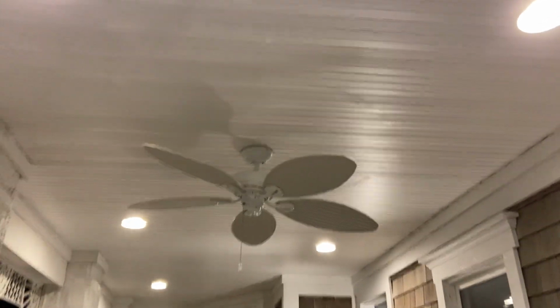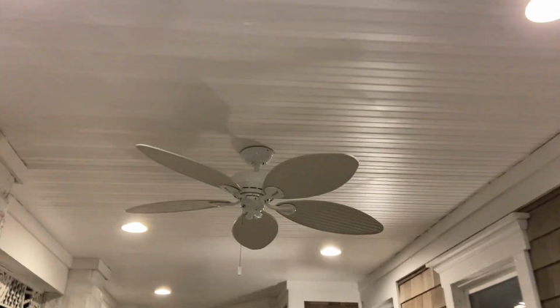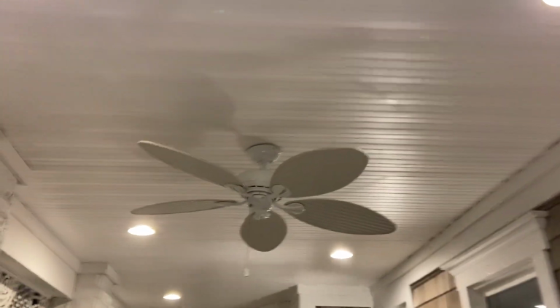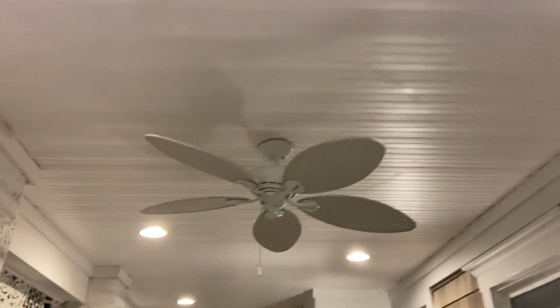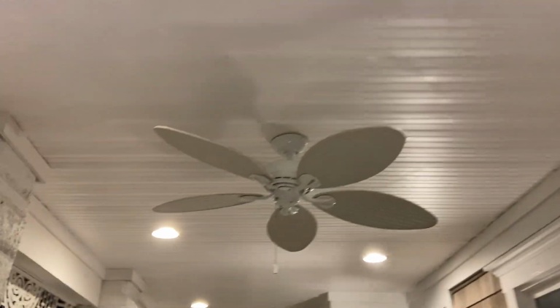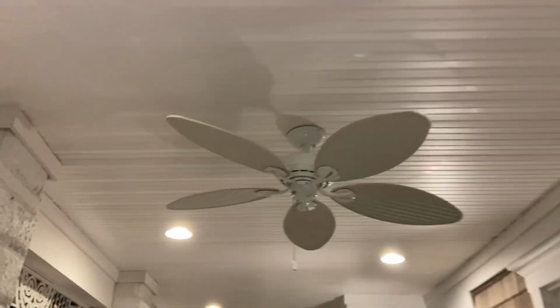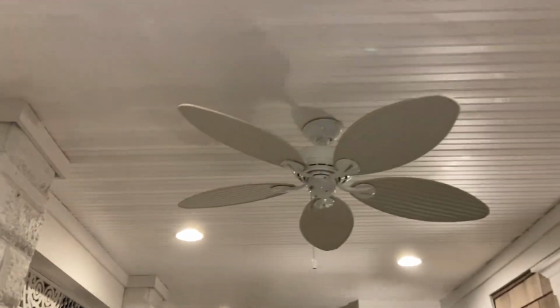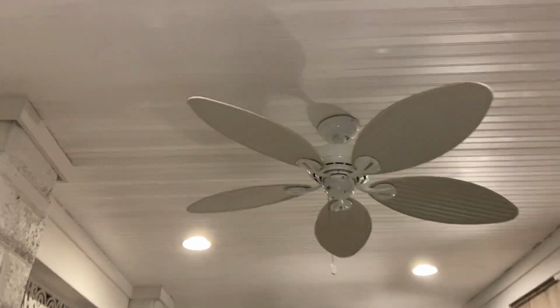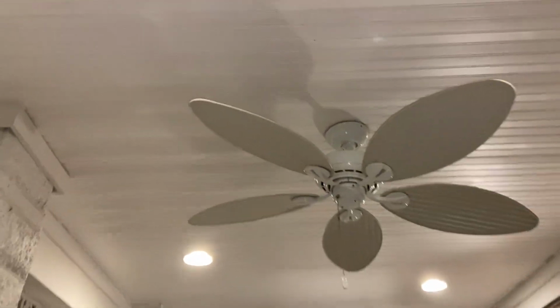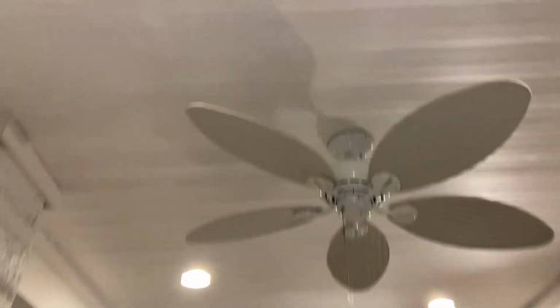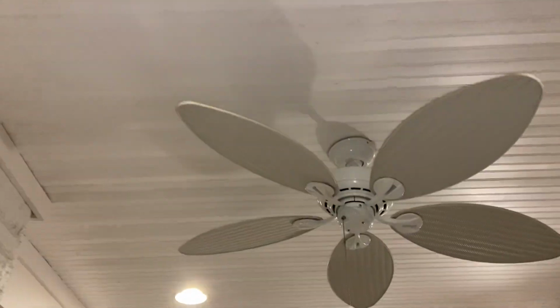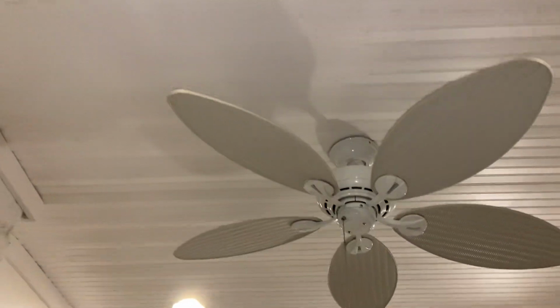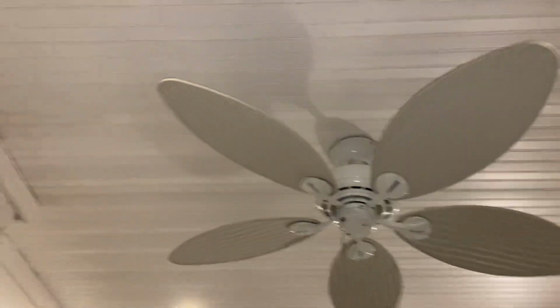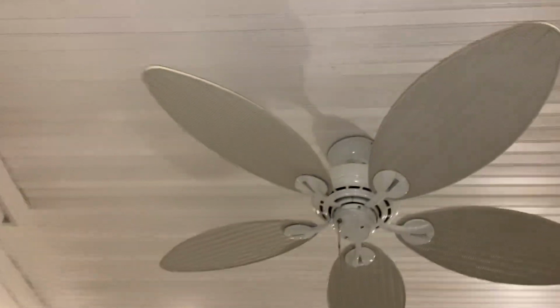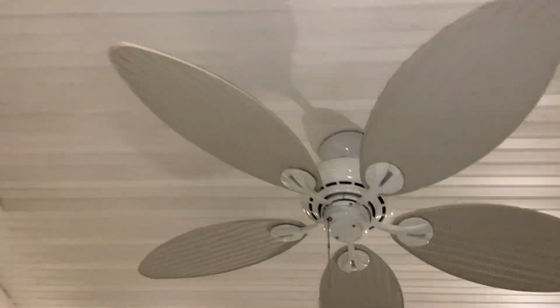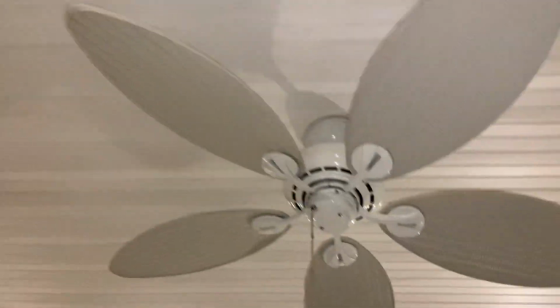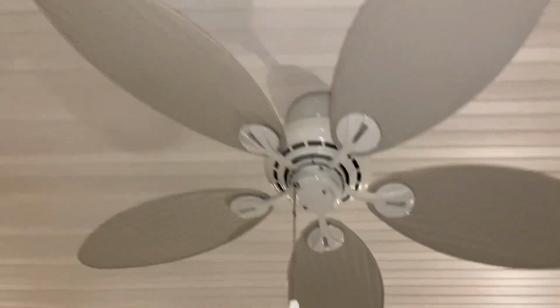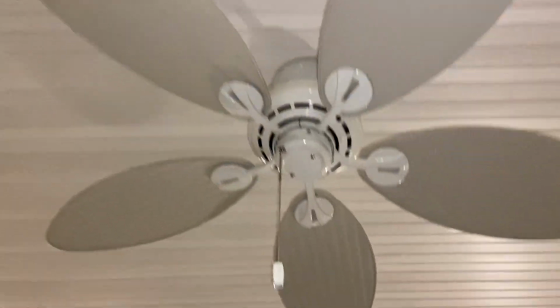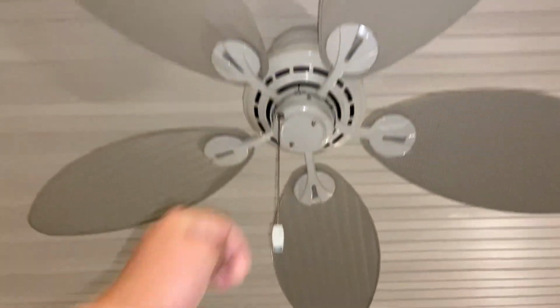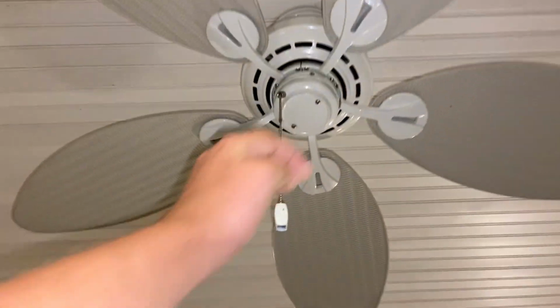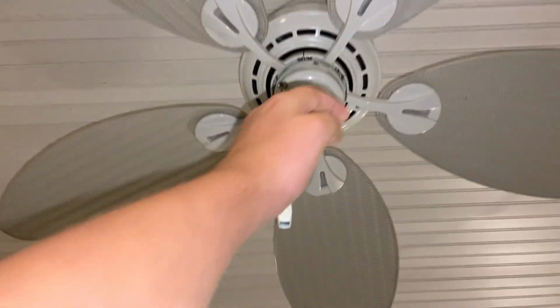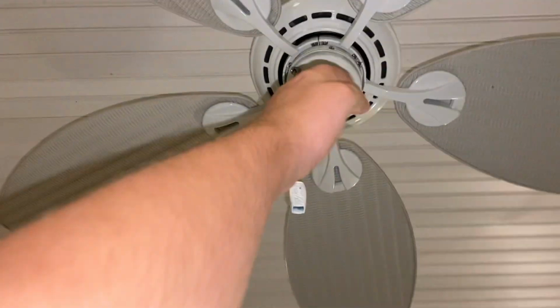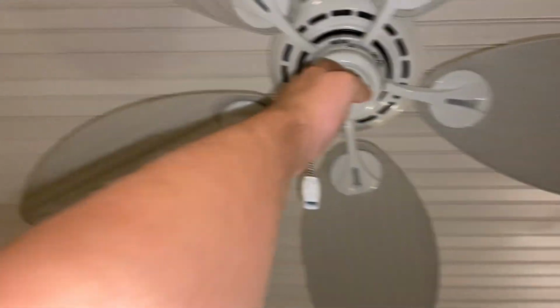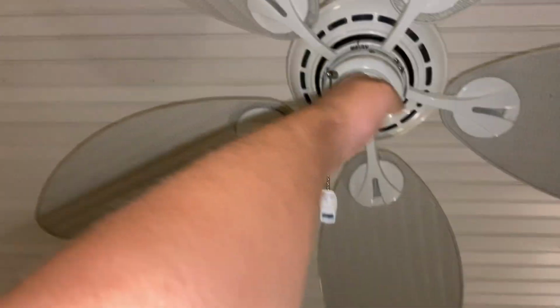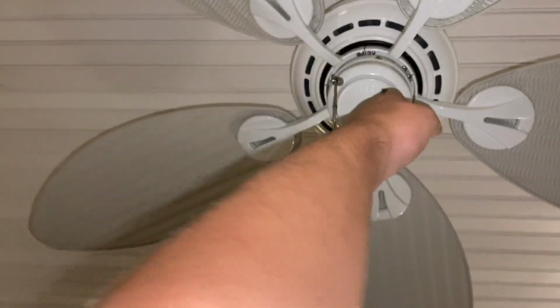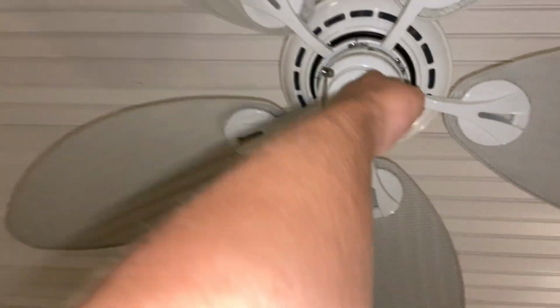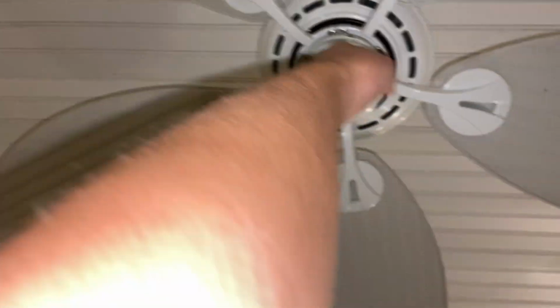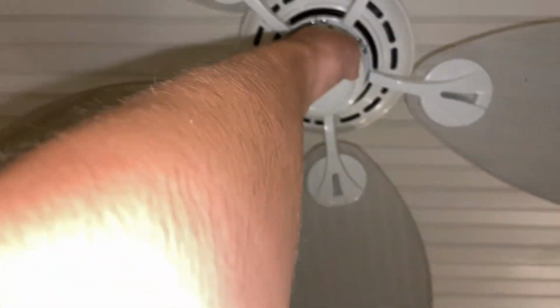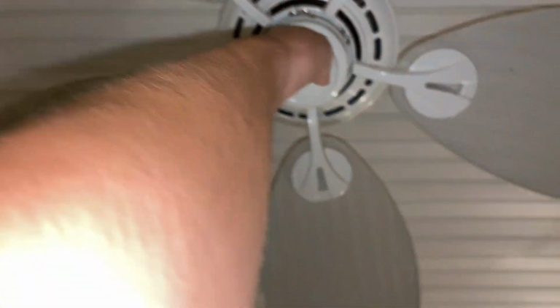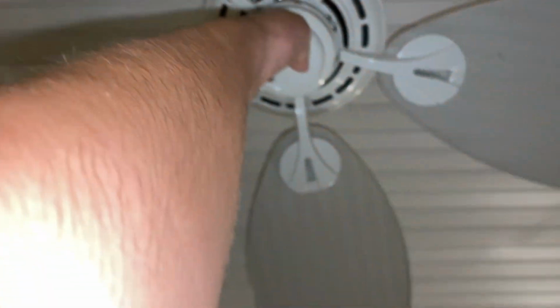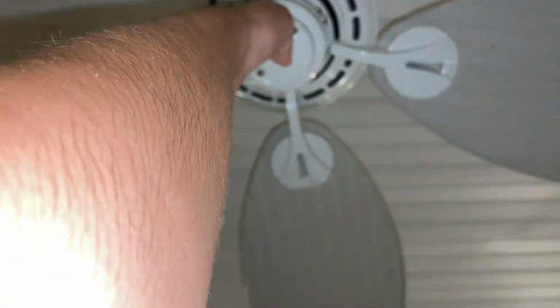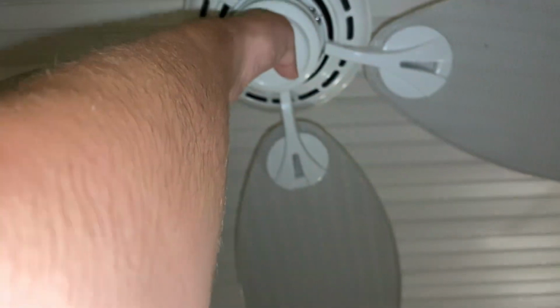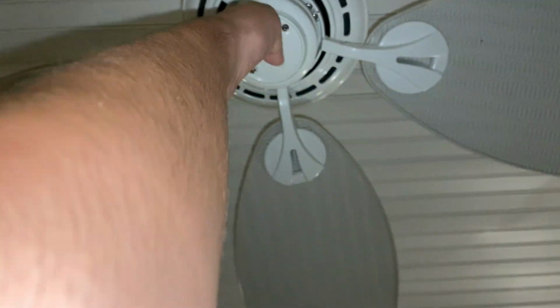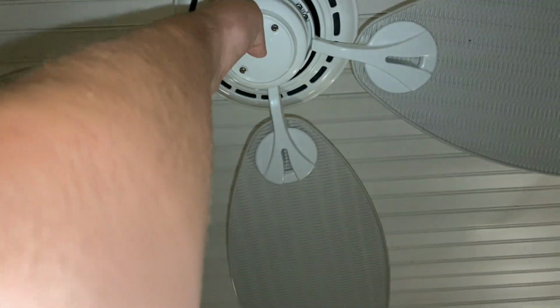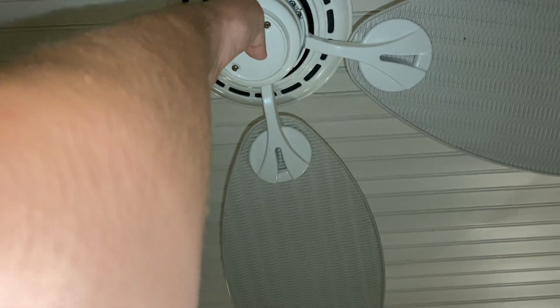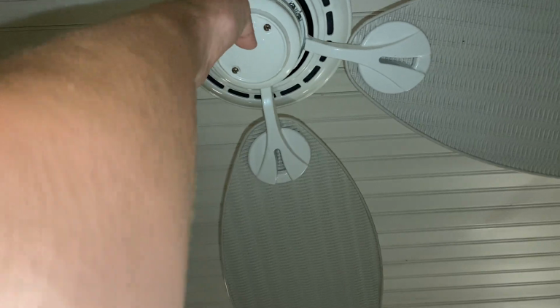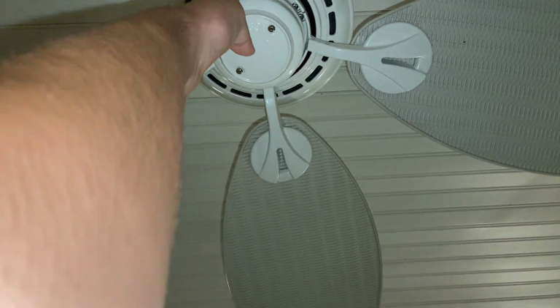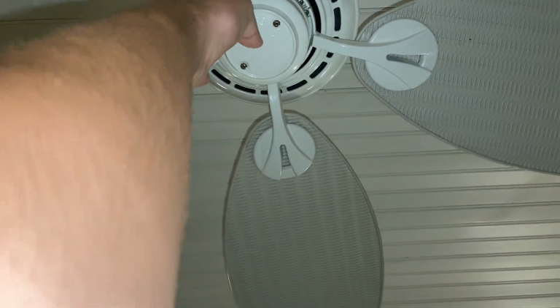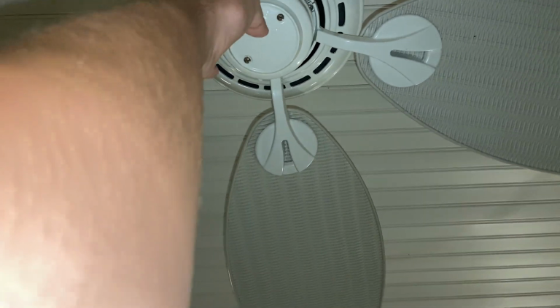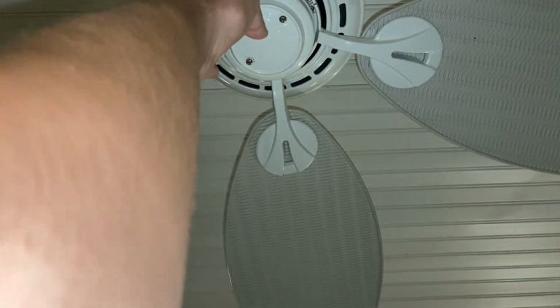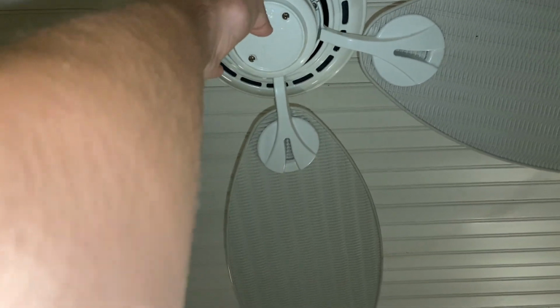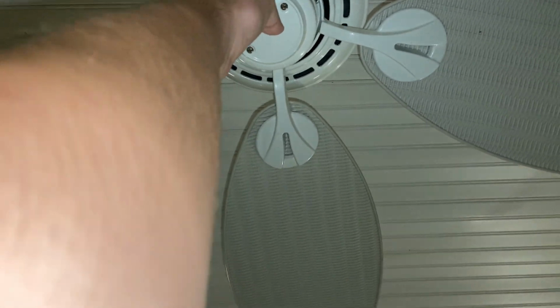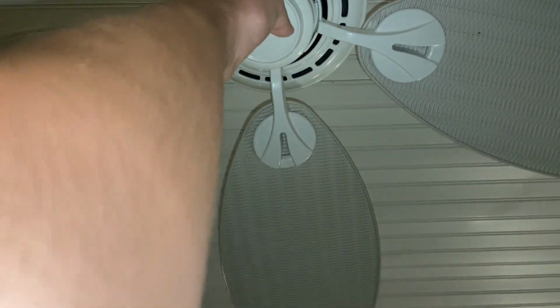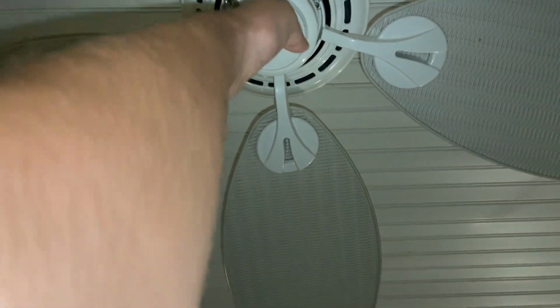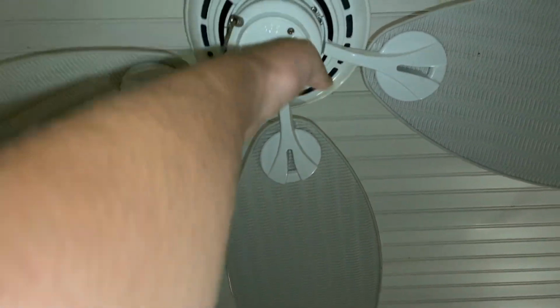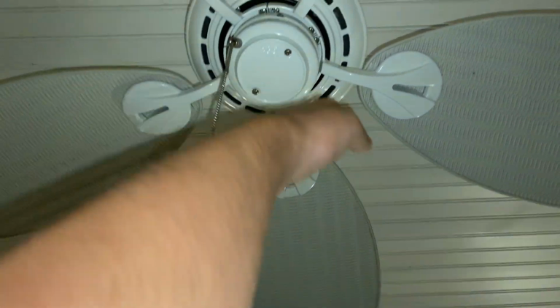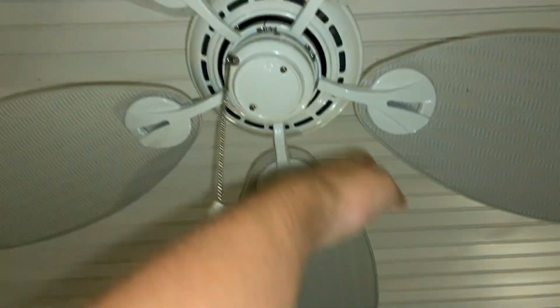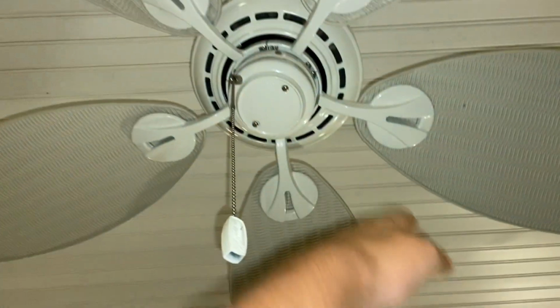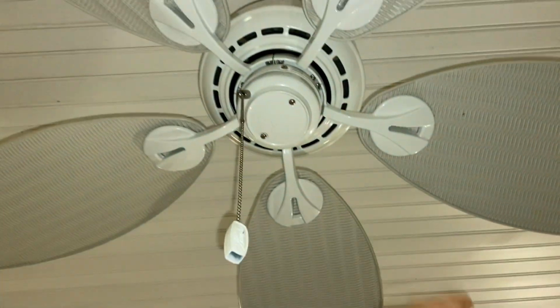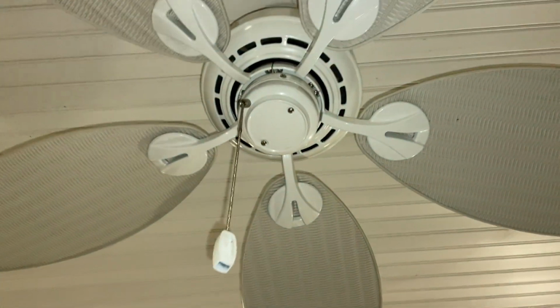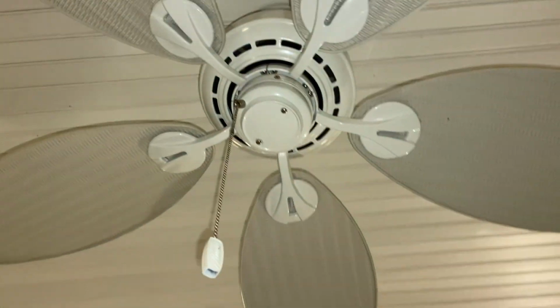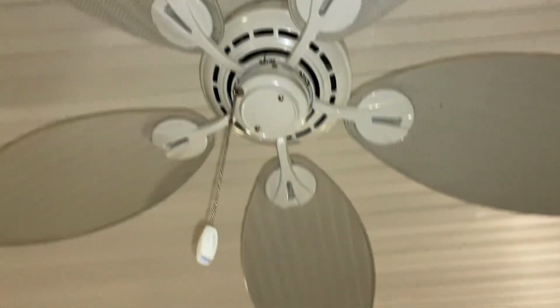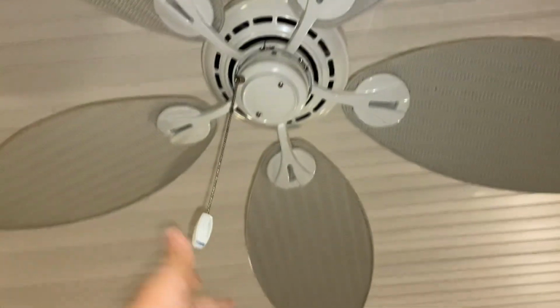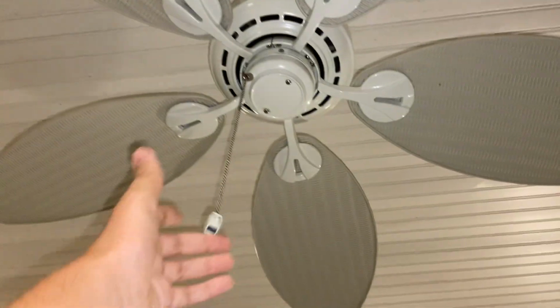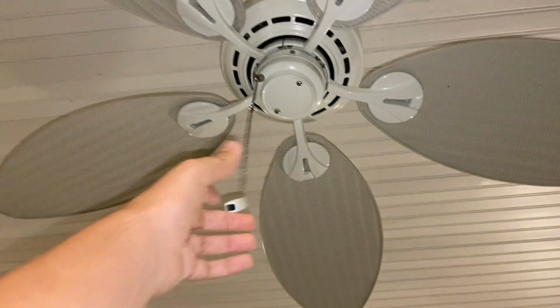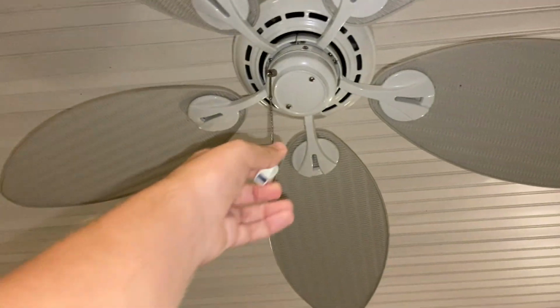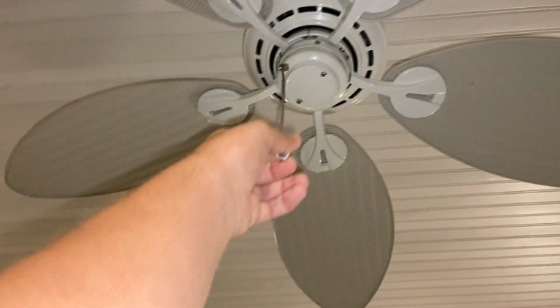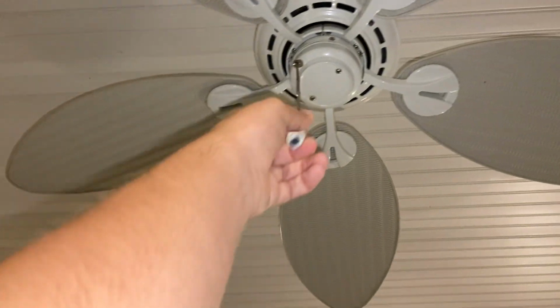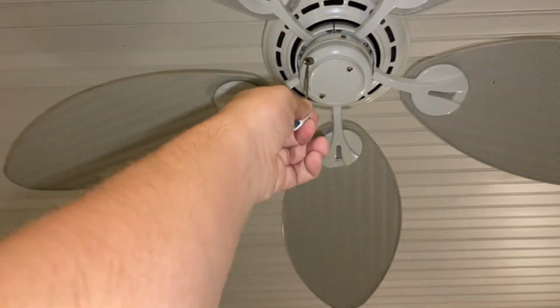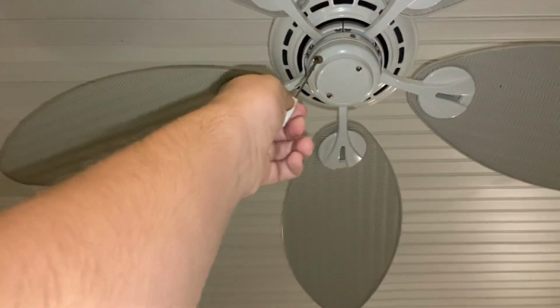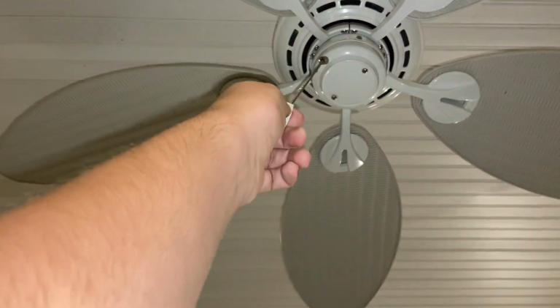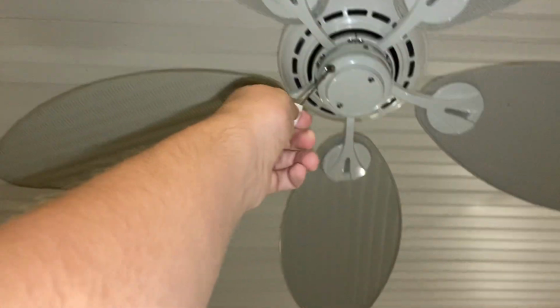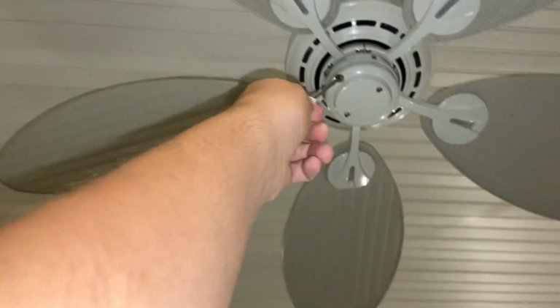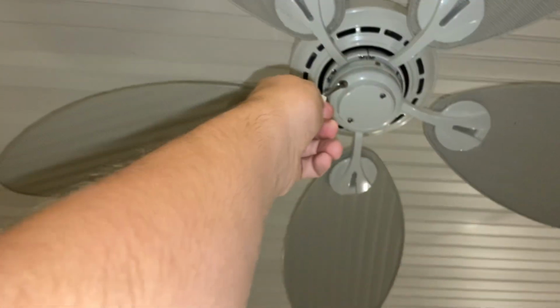Here's some more of the ceiling fans outside of the Addy Sea. One of them was sideways for some reason — lopsided.